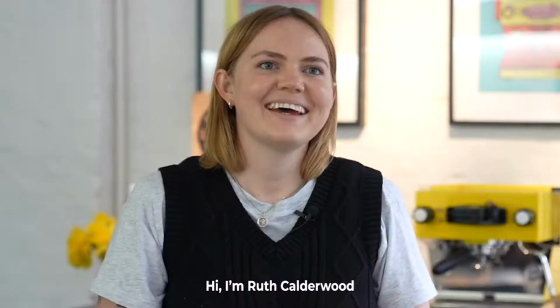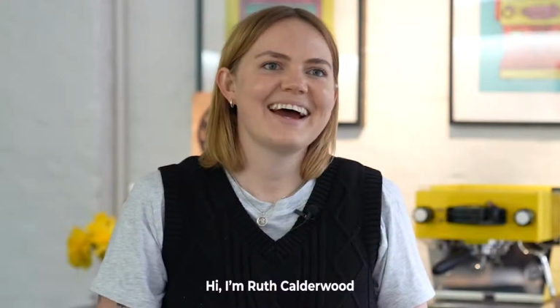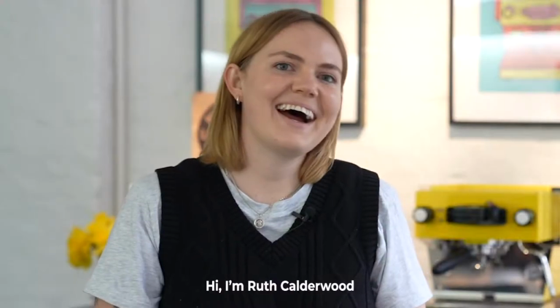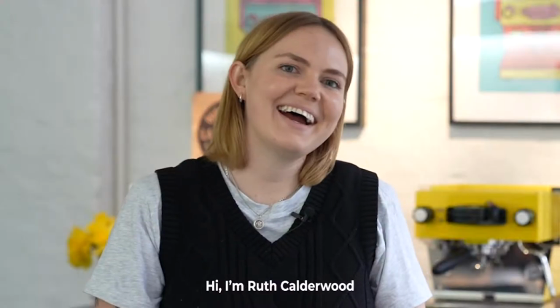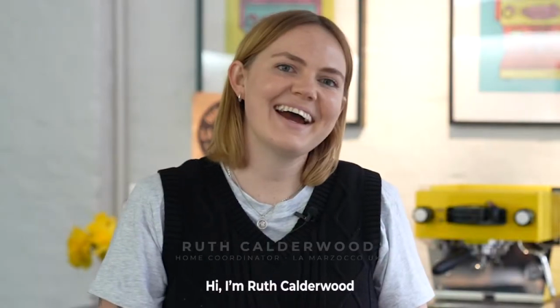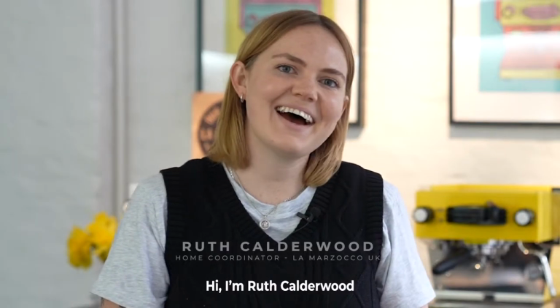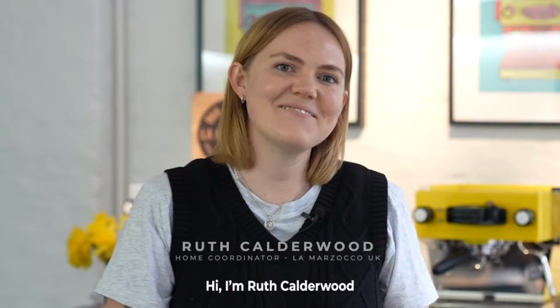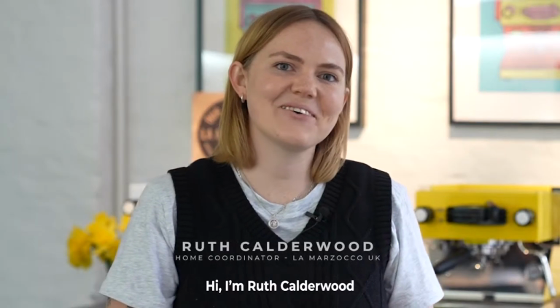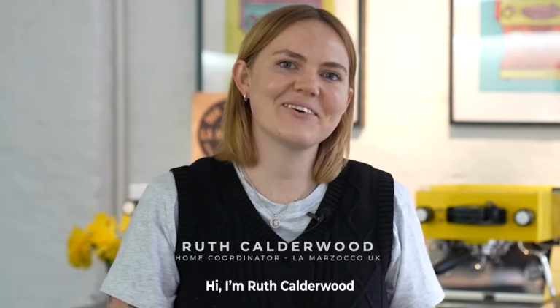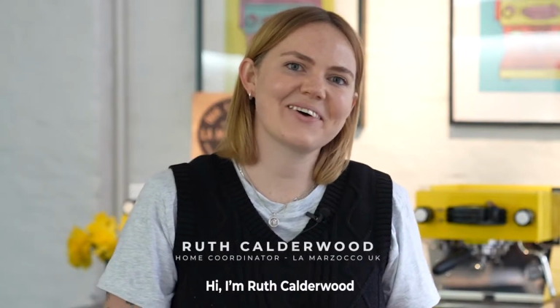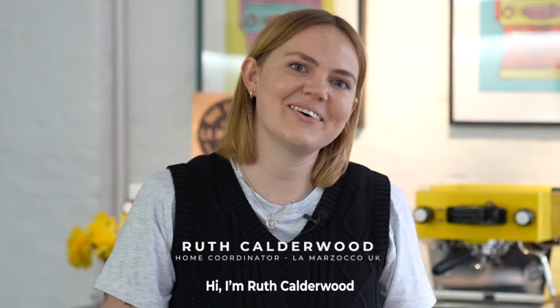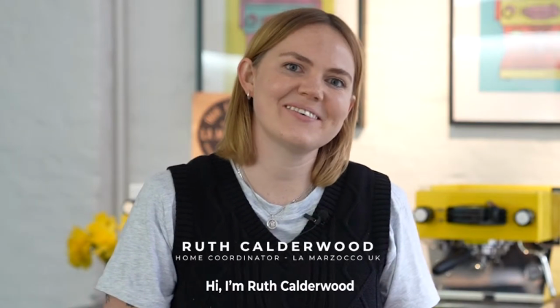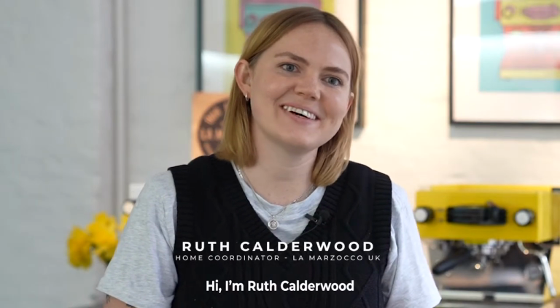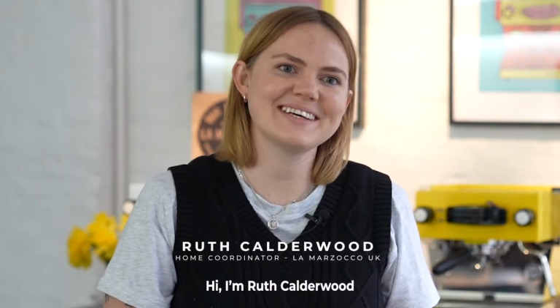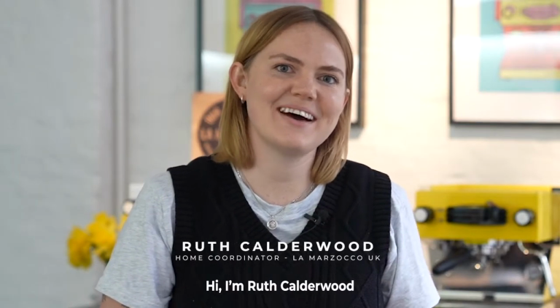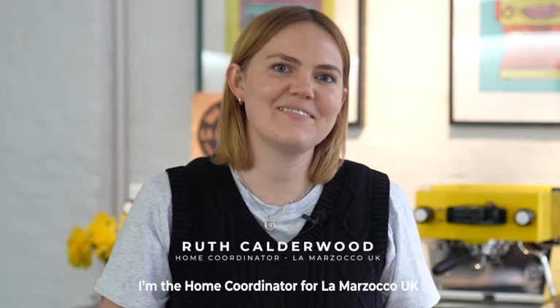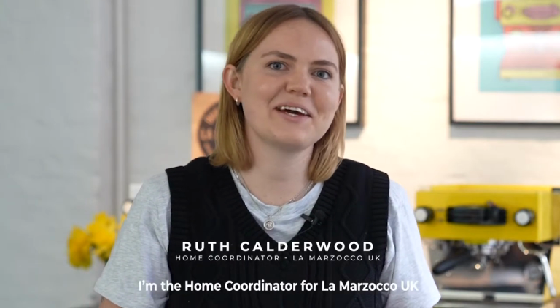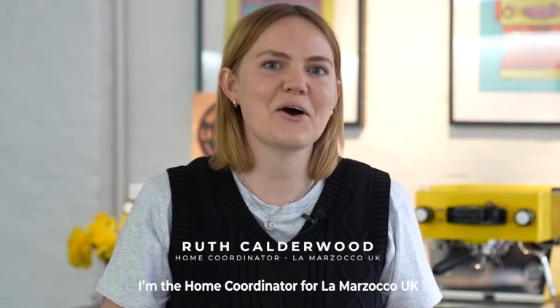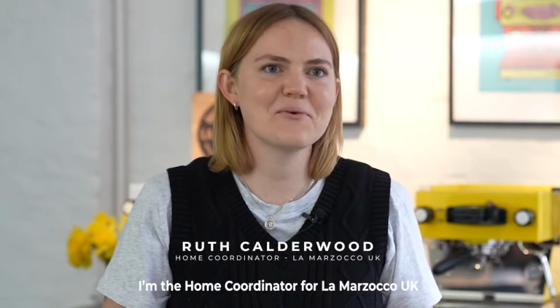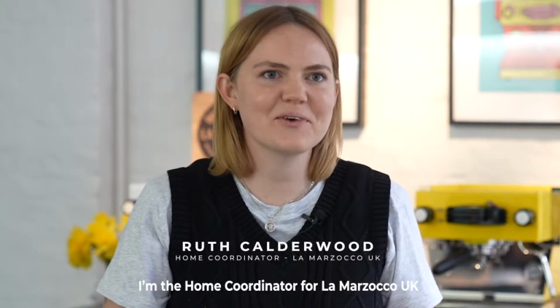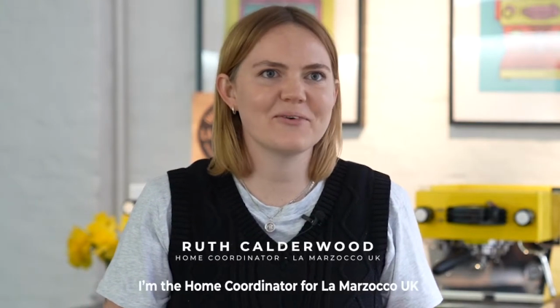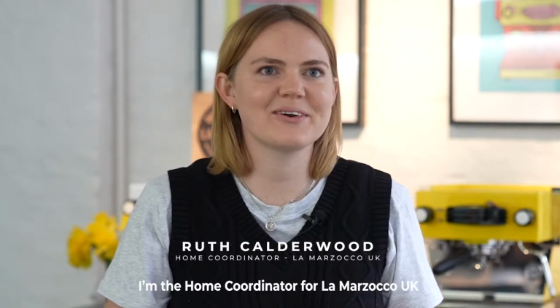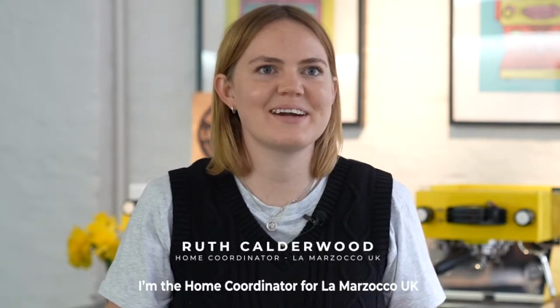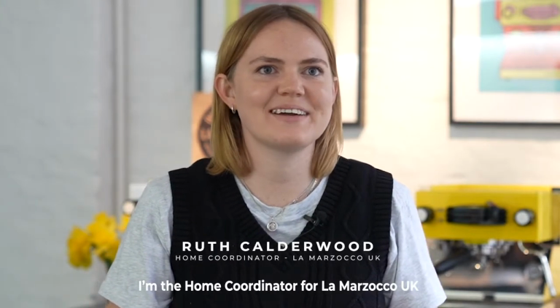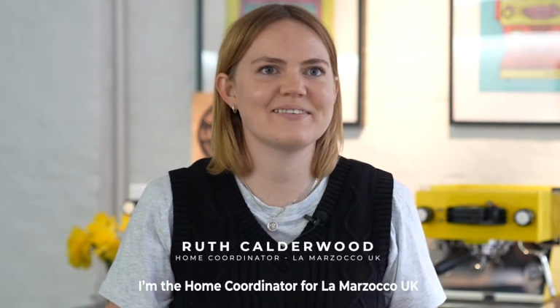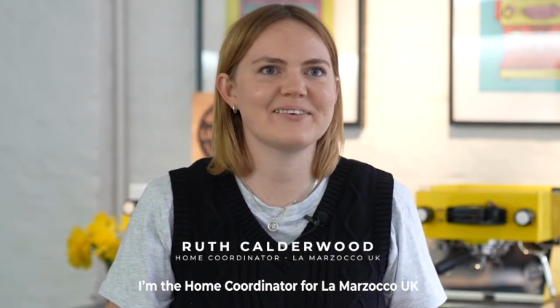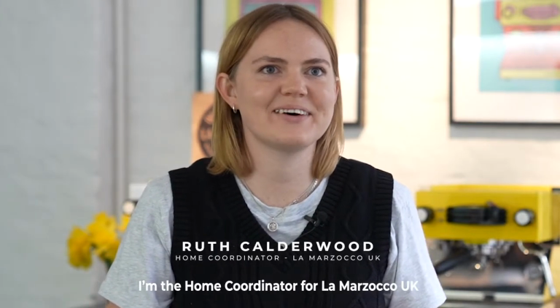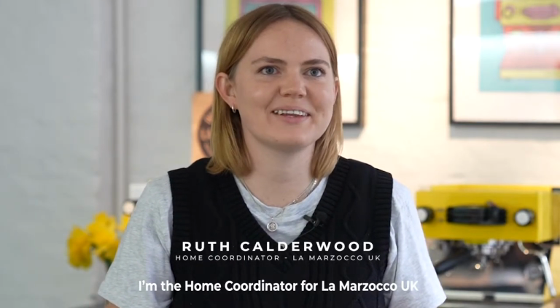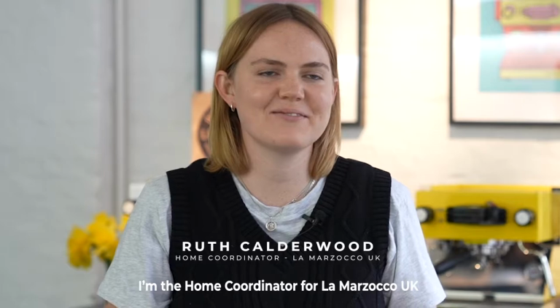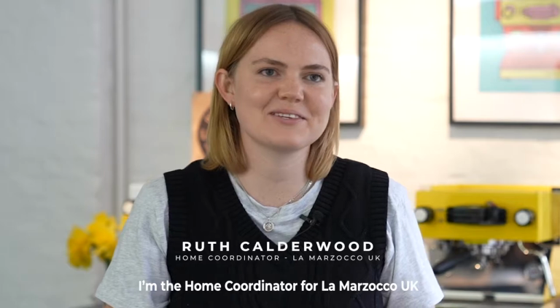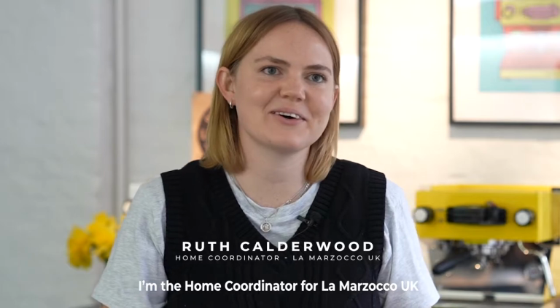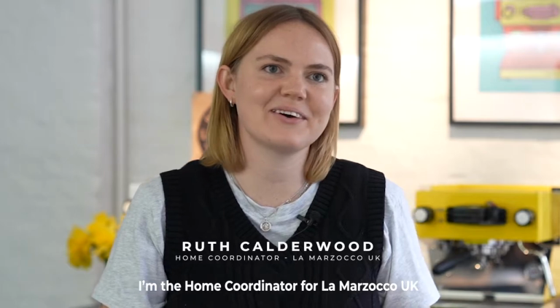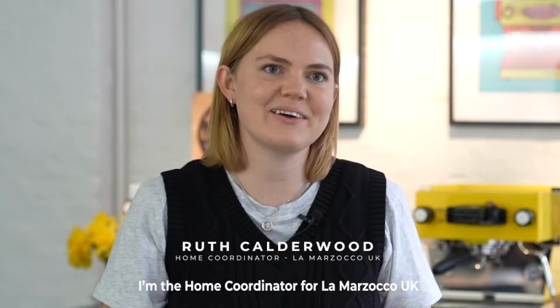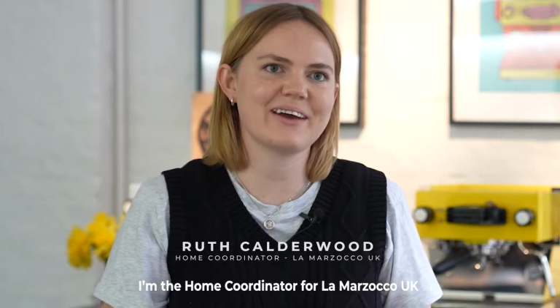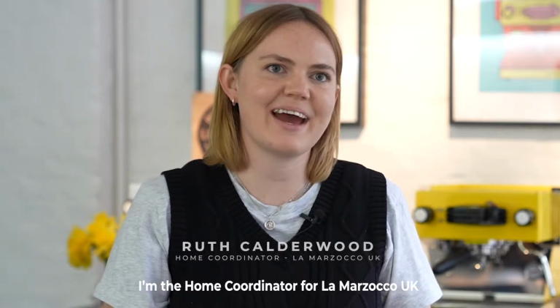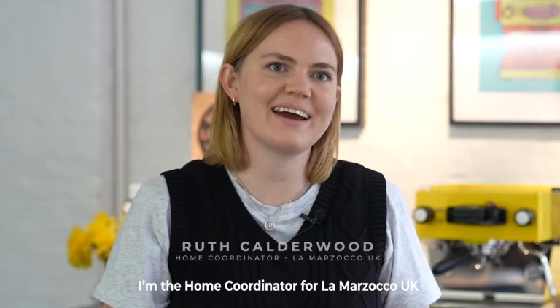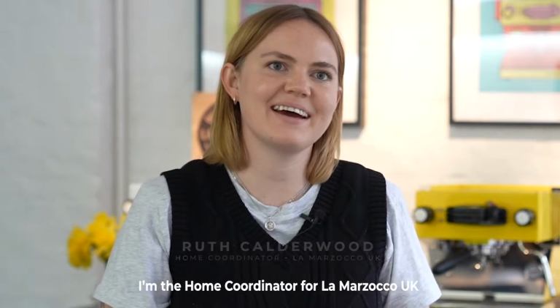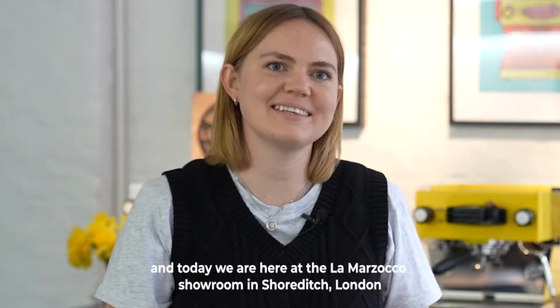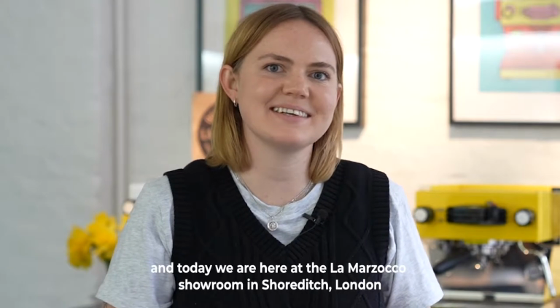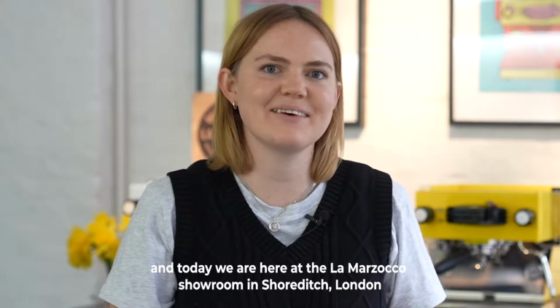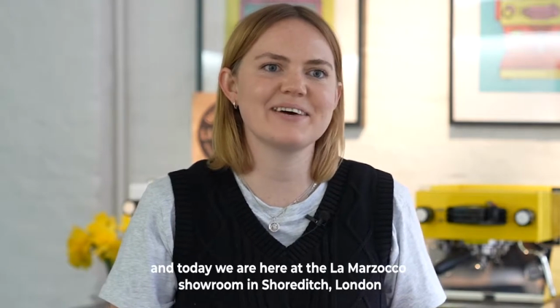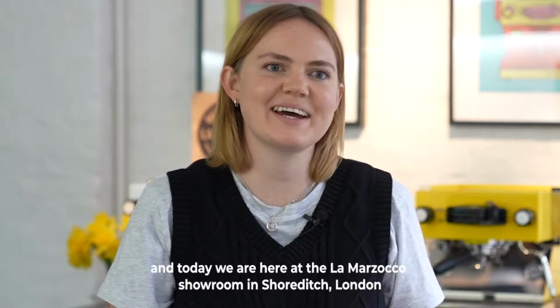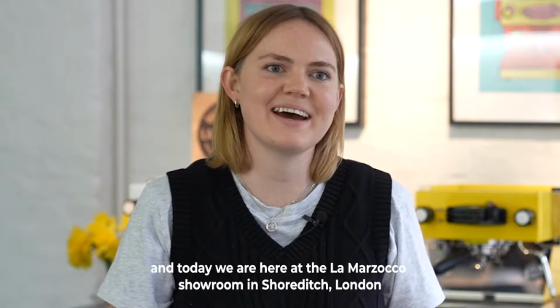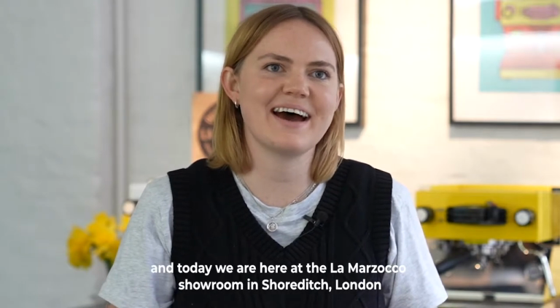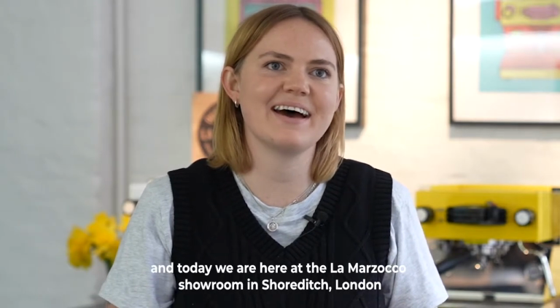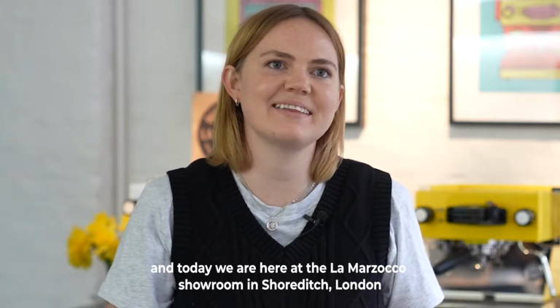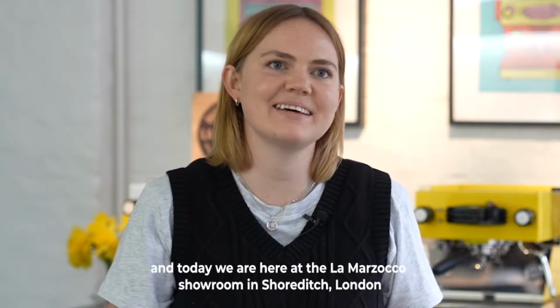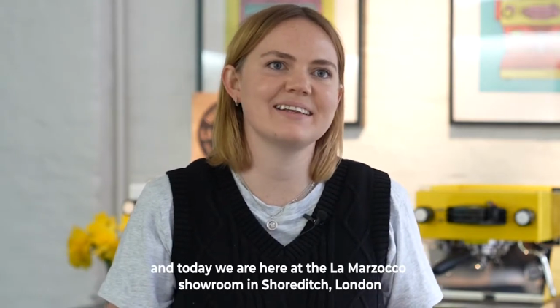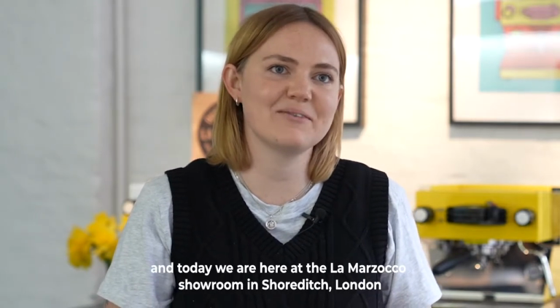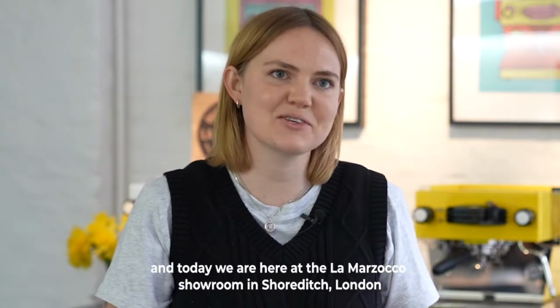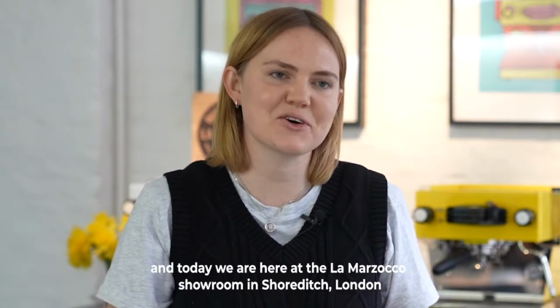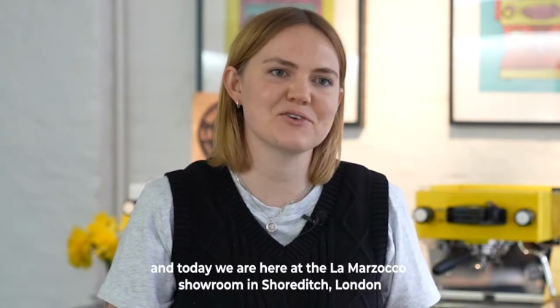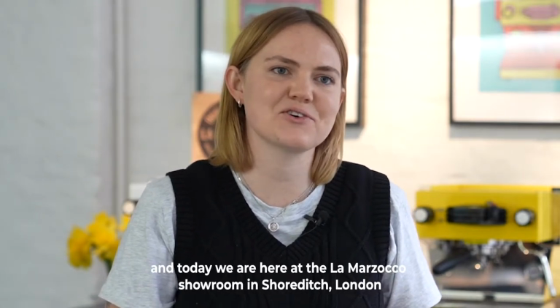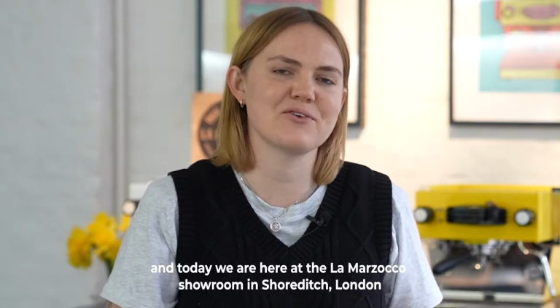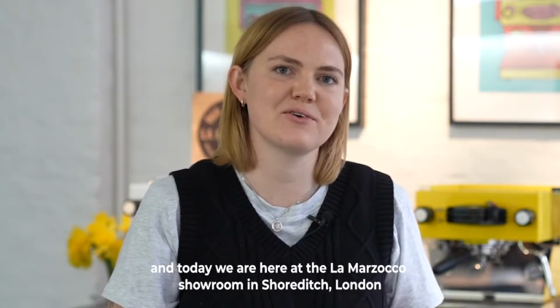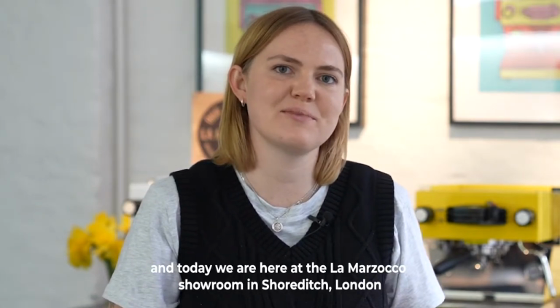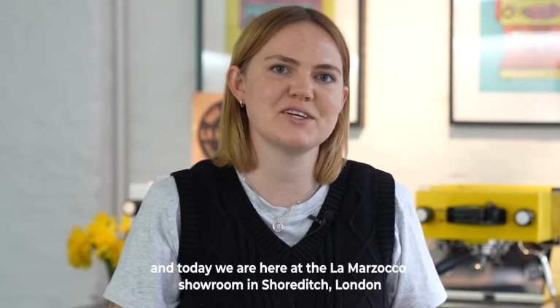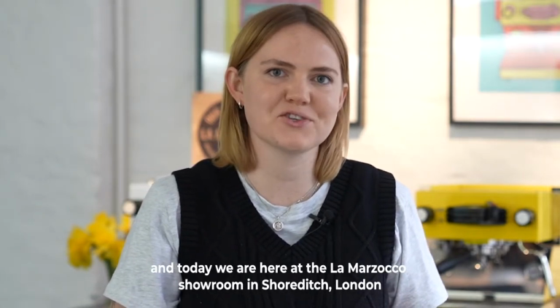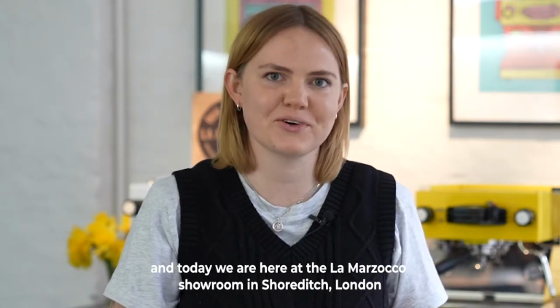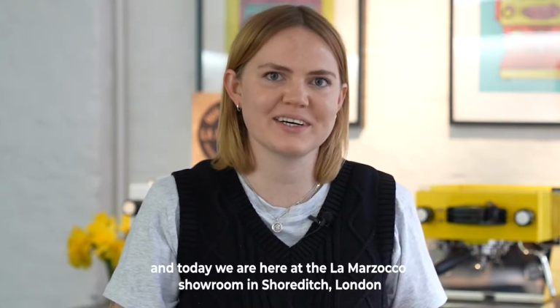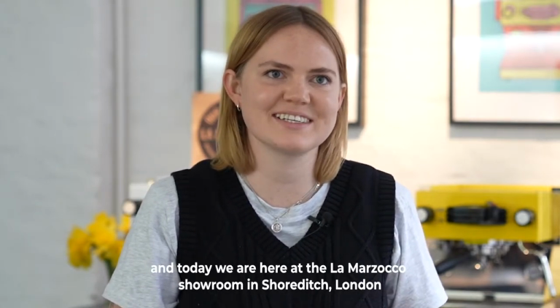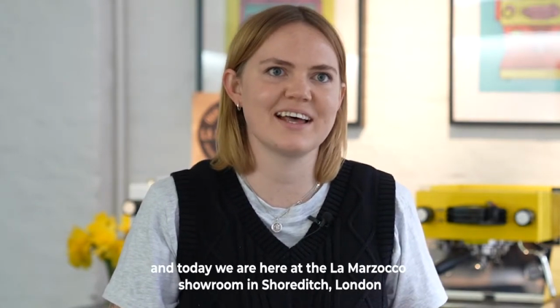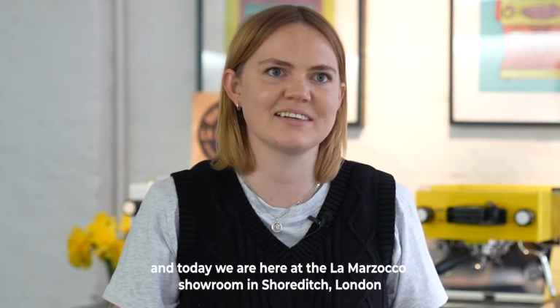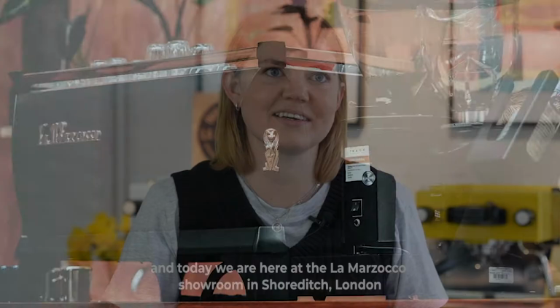Hi, I'm Bruce Calderwood. I'm the home coordinator for La Marzocco UK and today we're here at the La Marzocco showroom in Shoreditch, London.